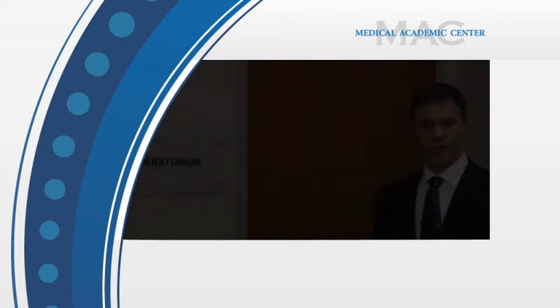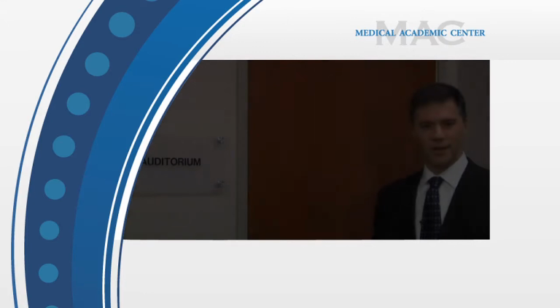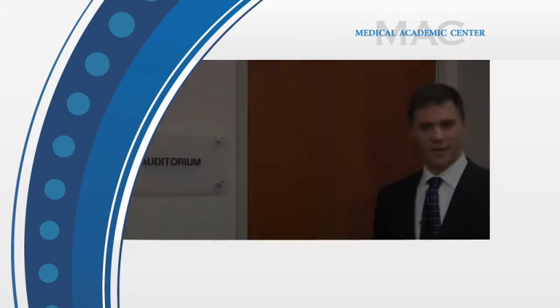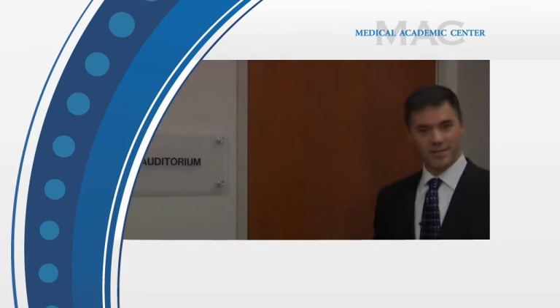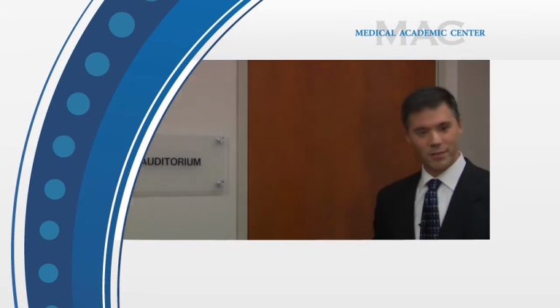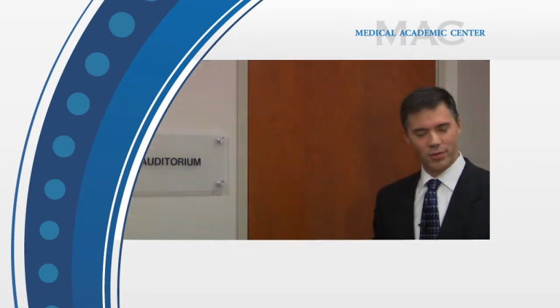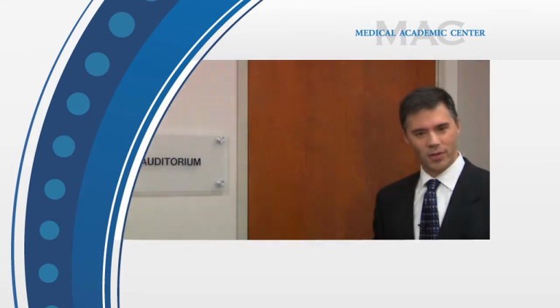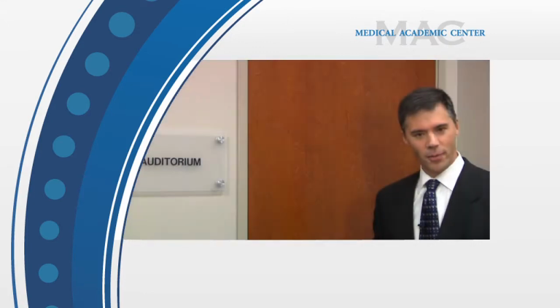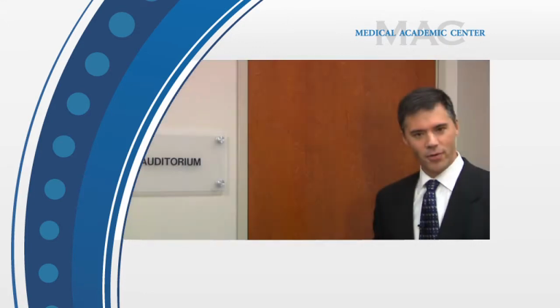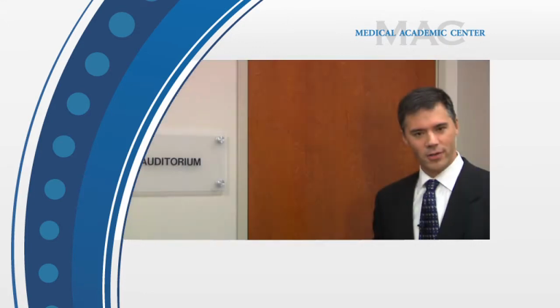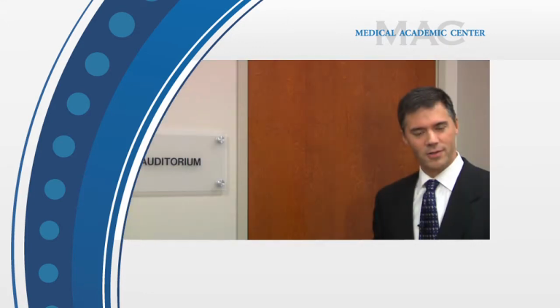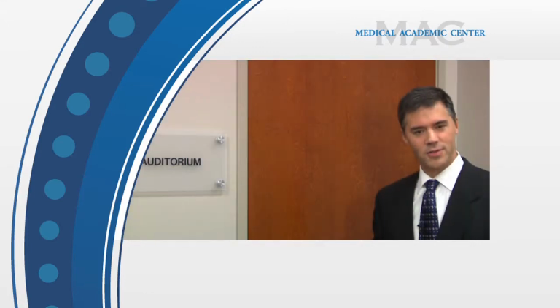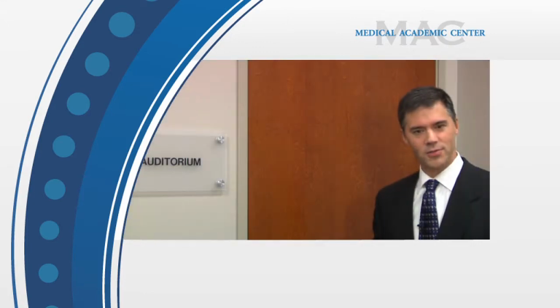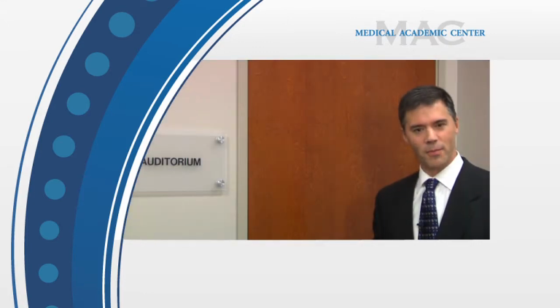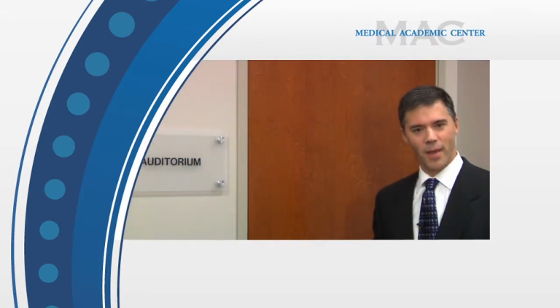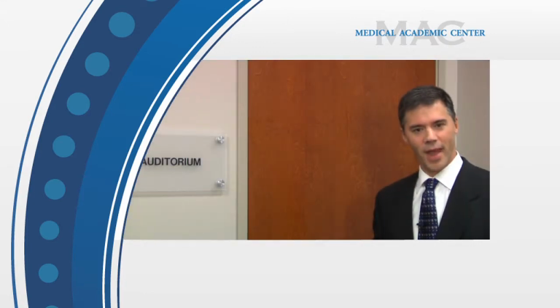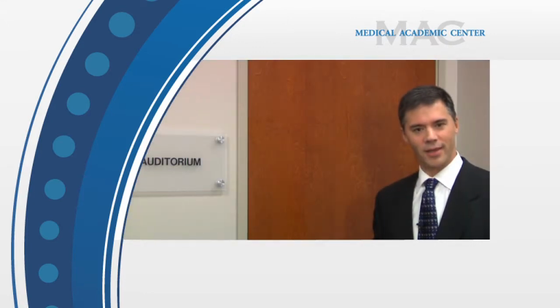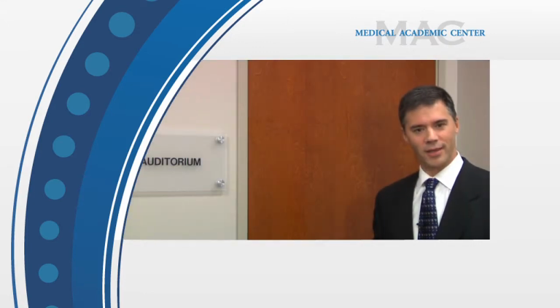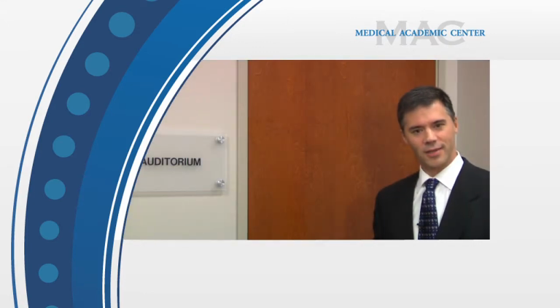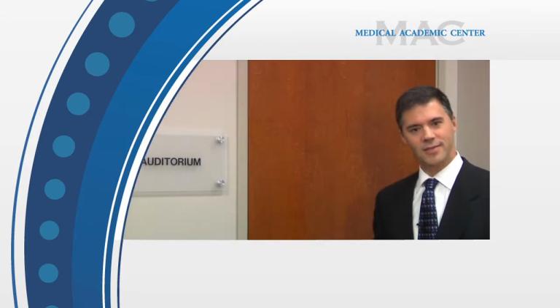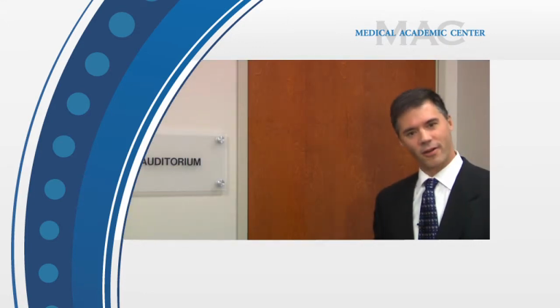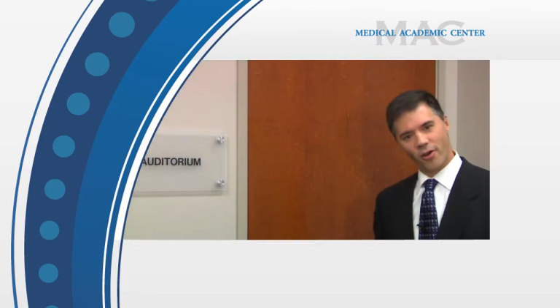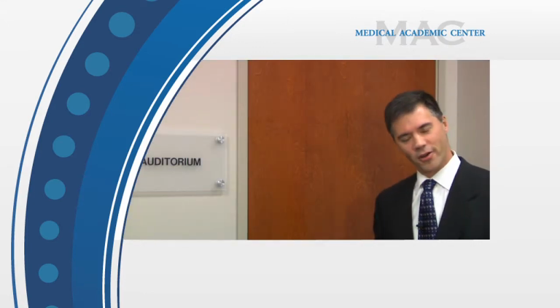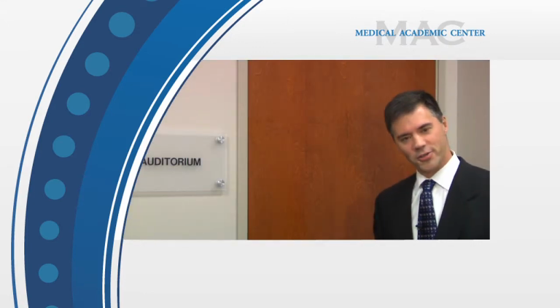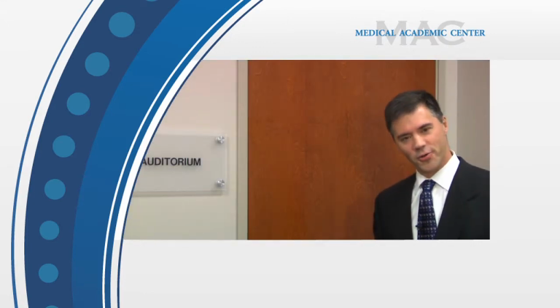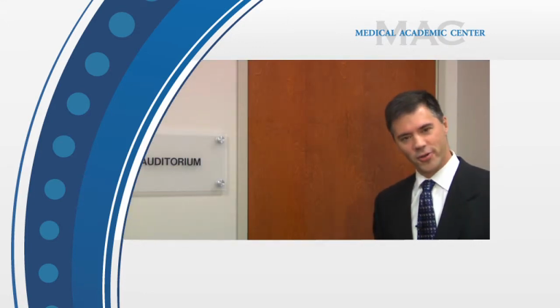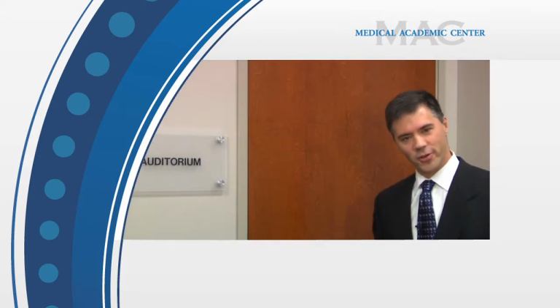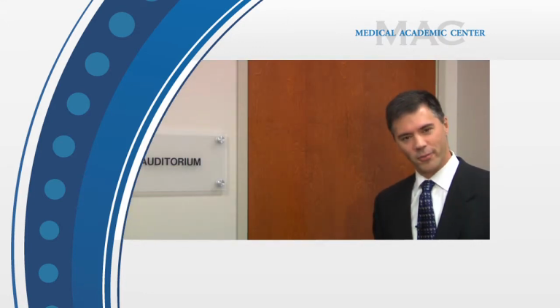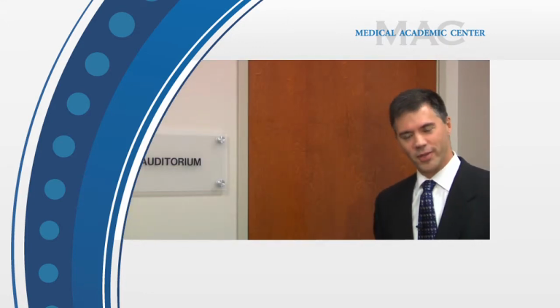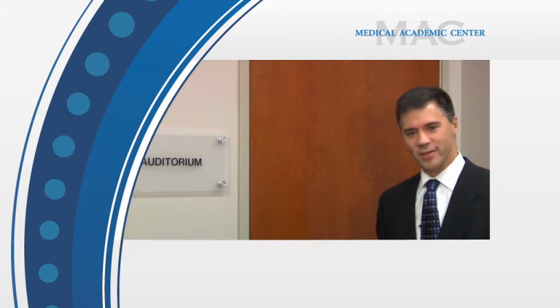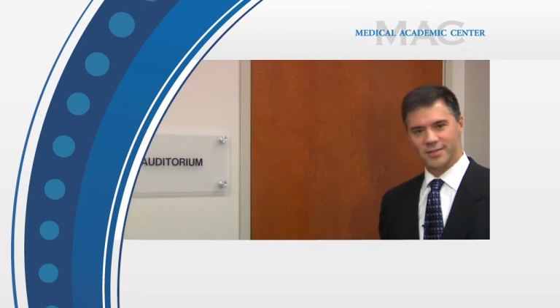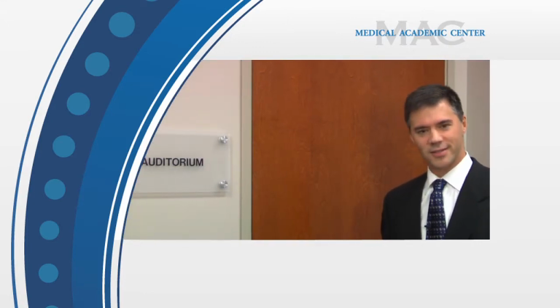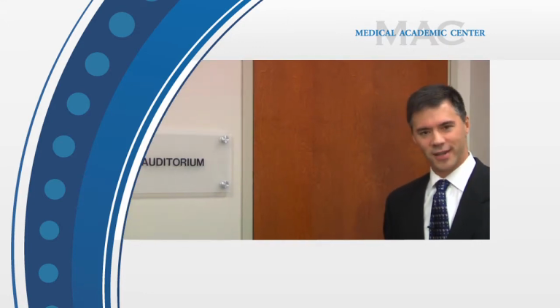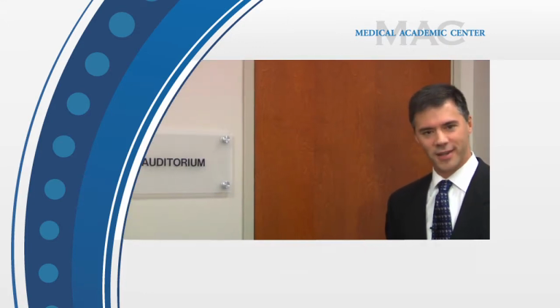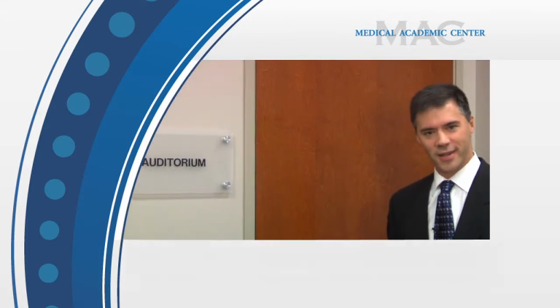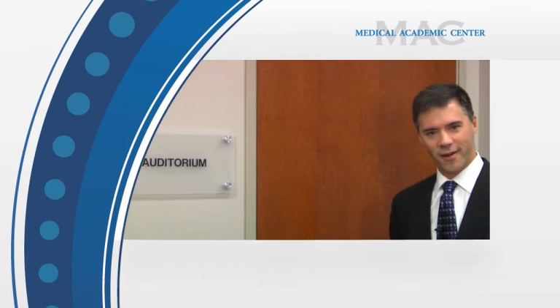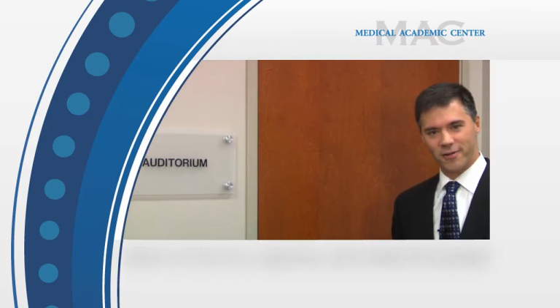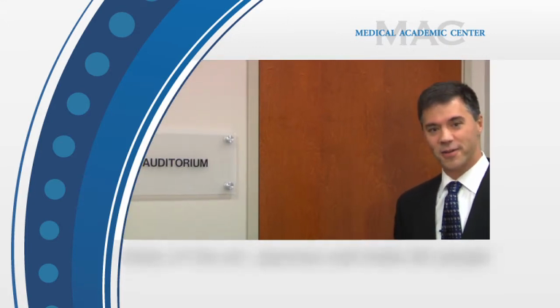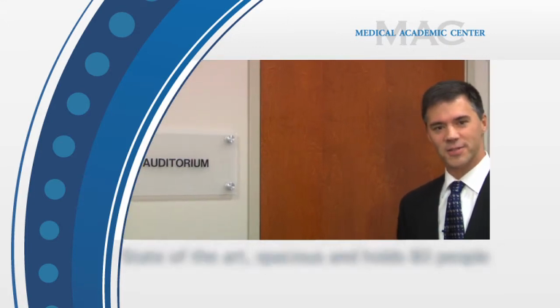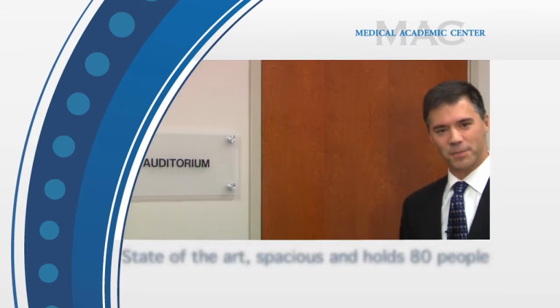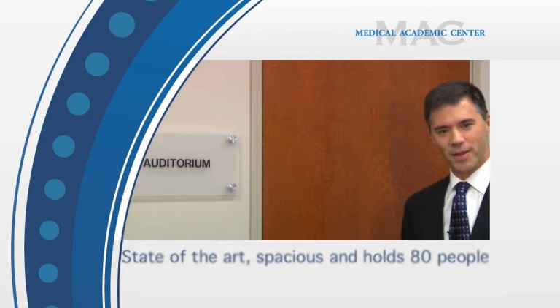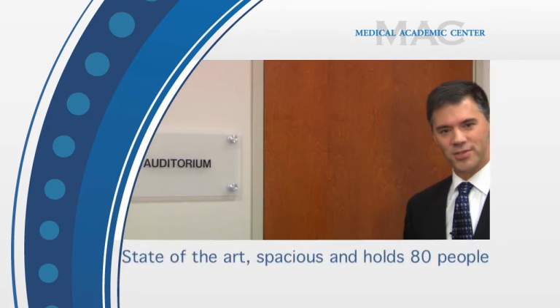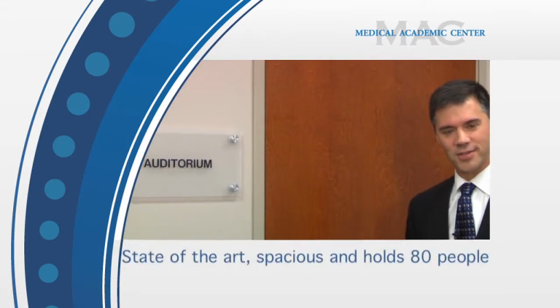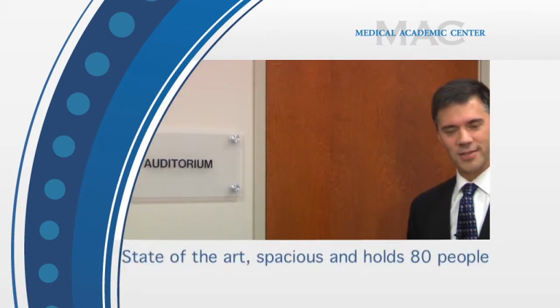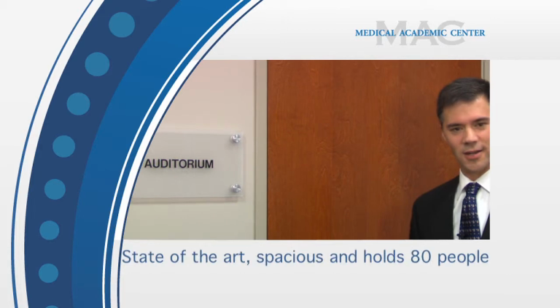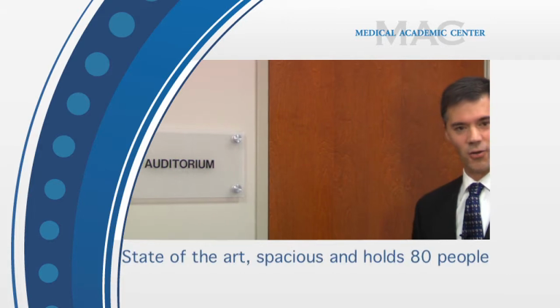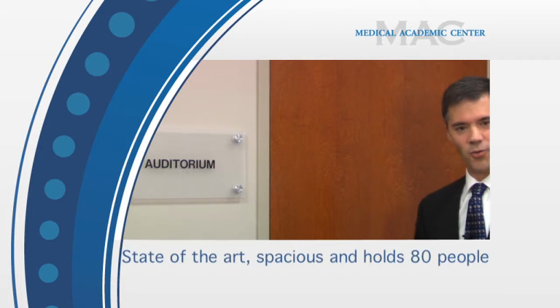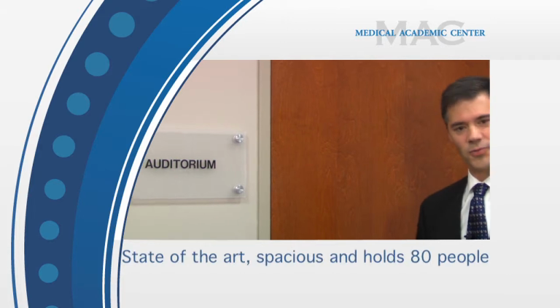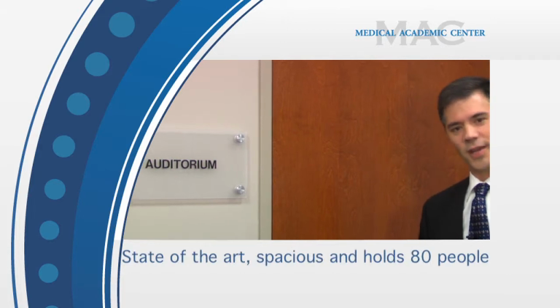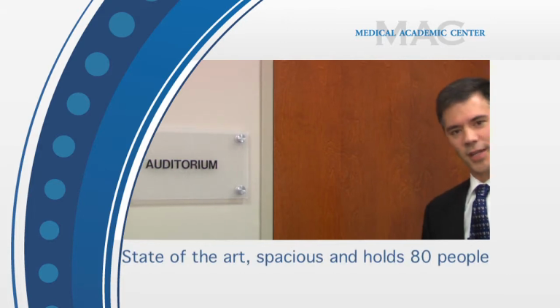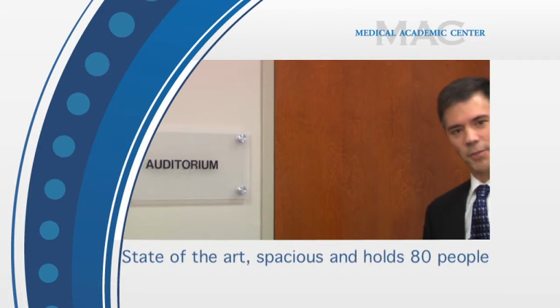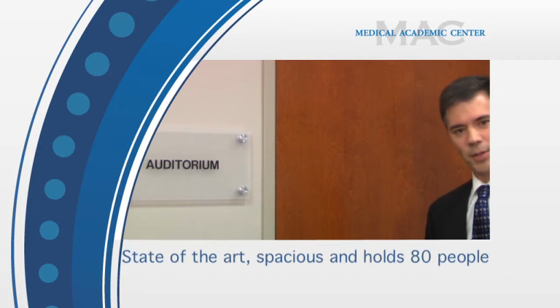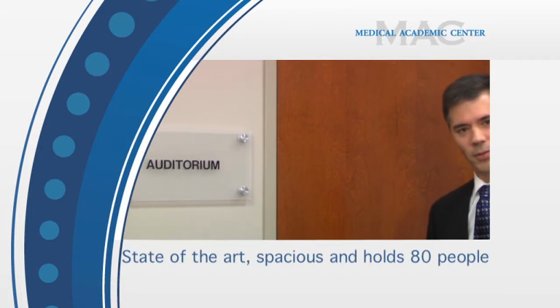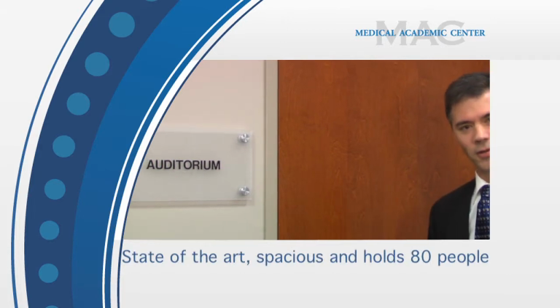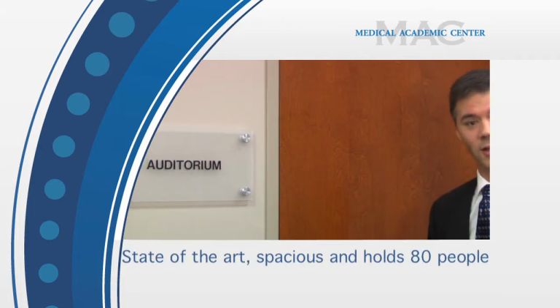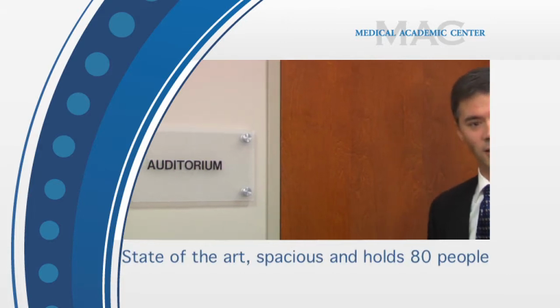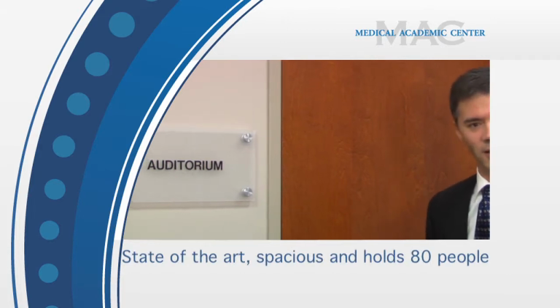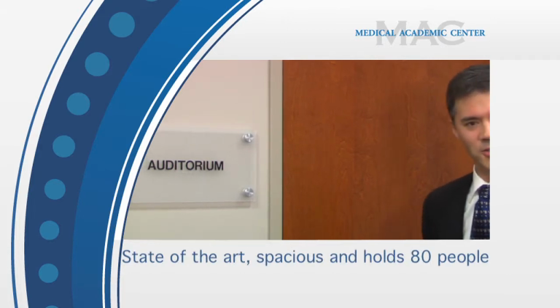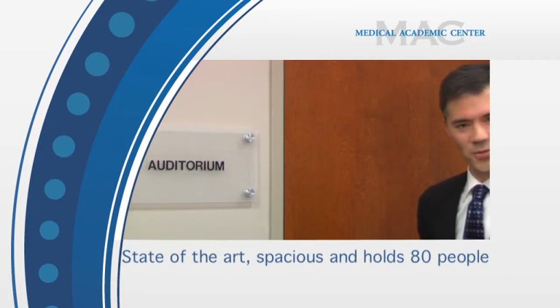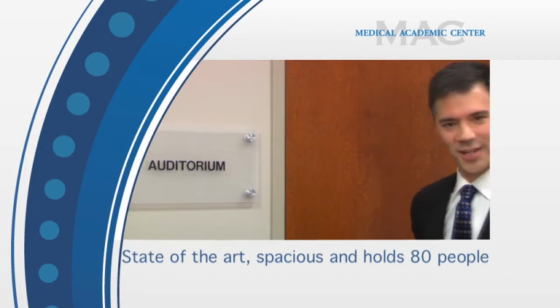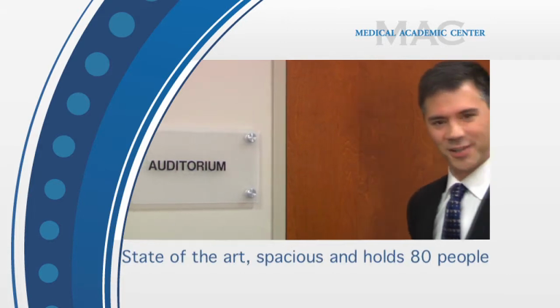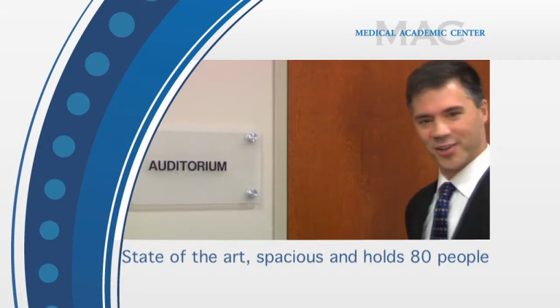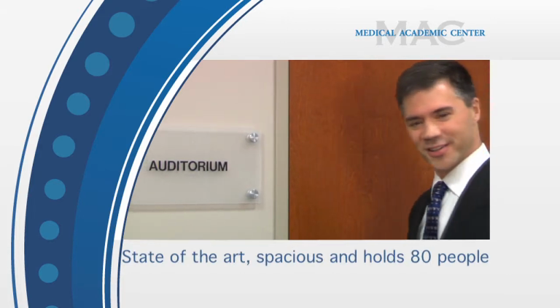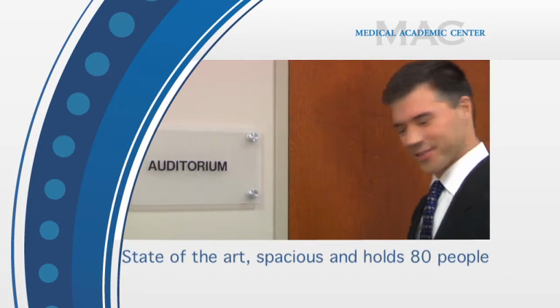A seminal component to the MAC is our auditorium. It is state-of-the-art, spacious, and it holds 80 people. Let's go take a look.